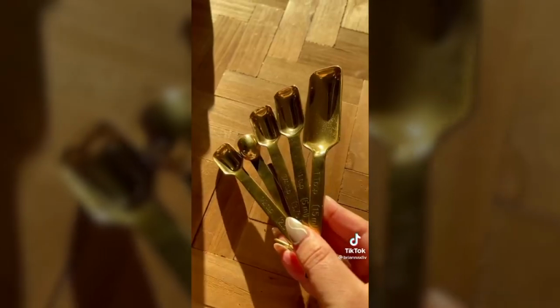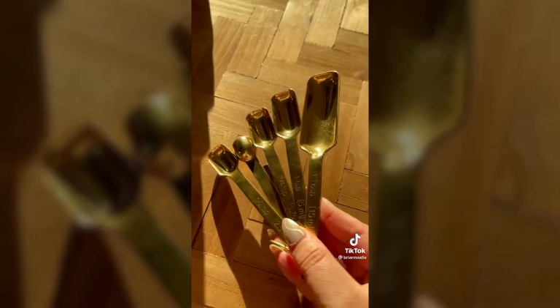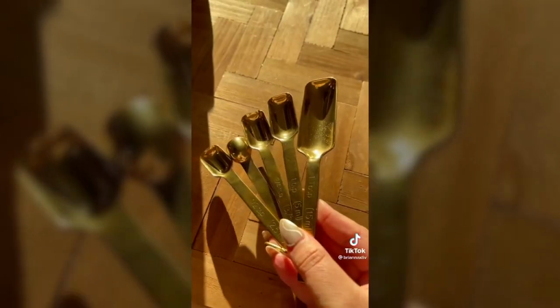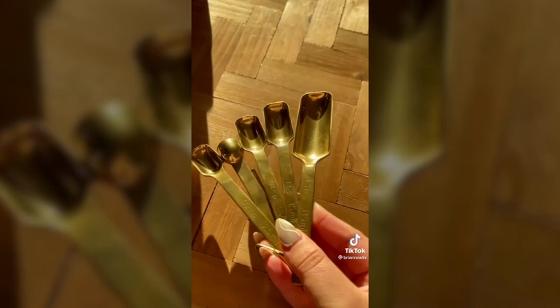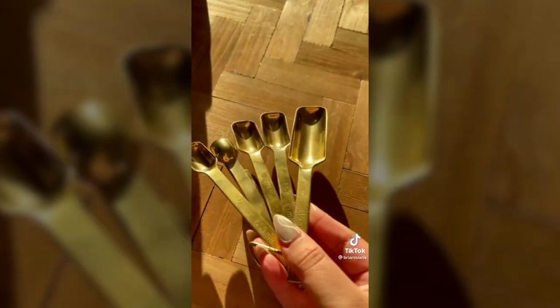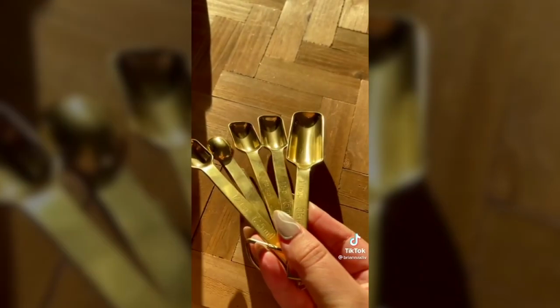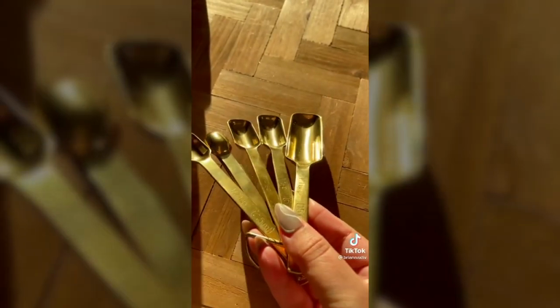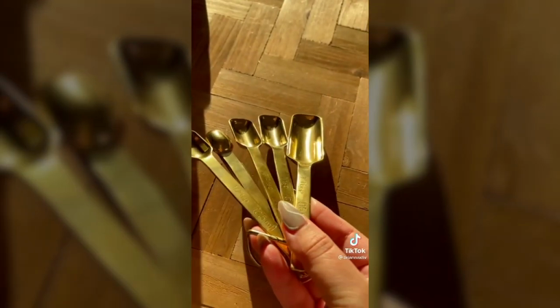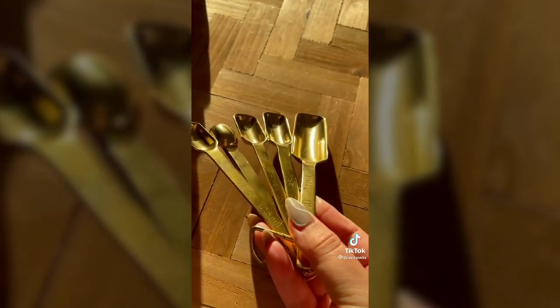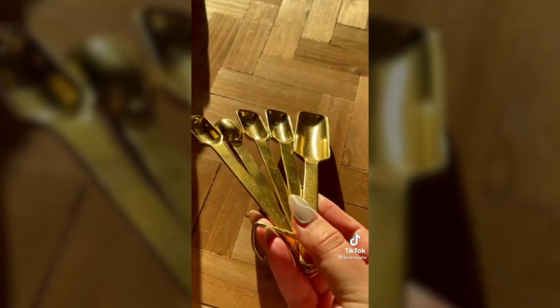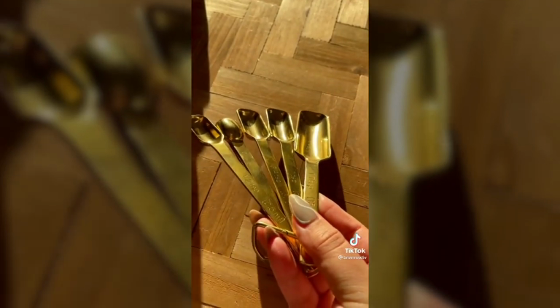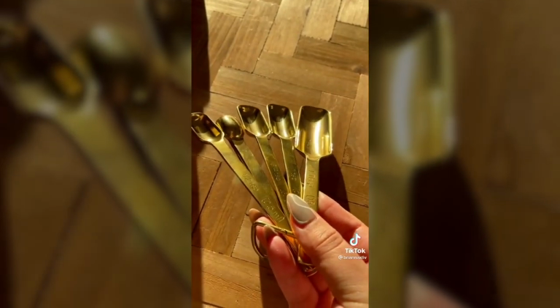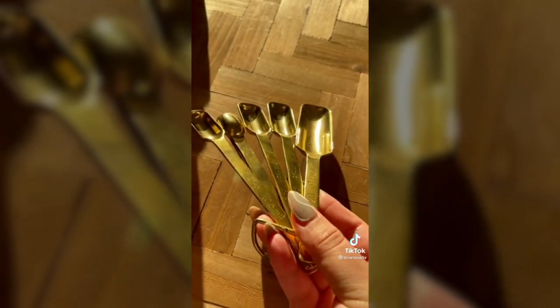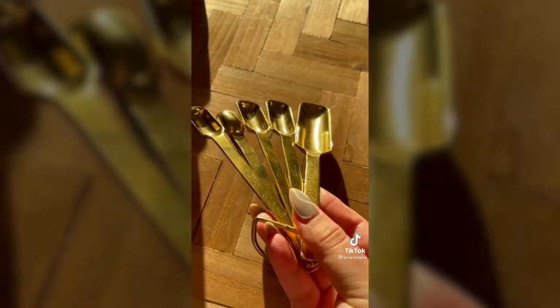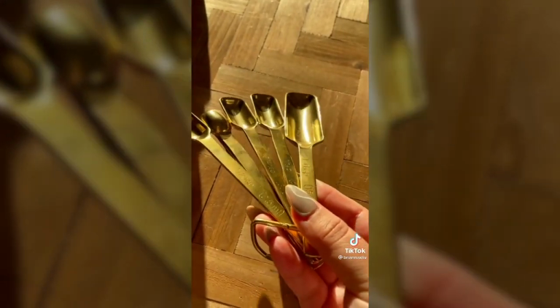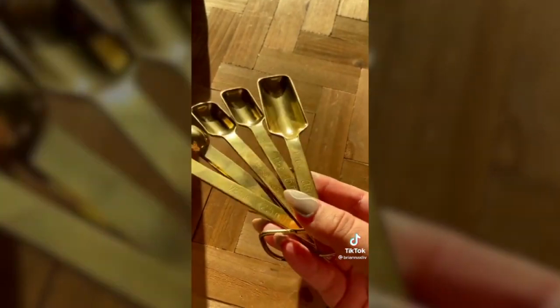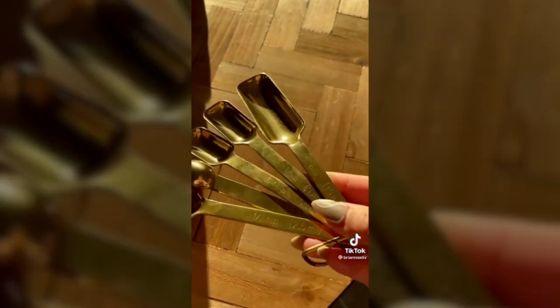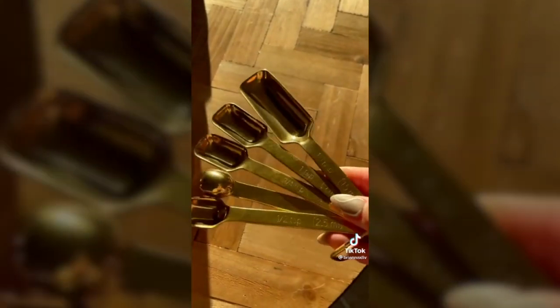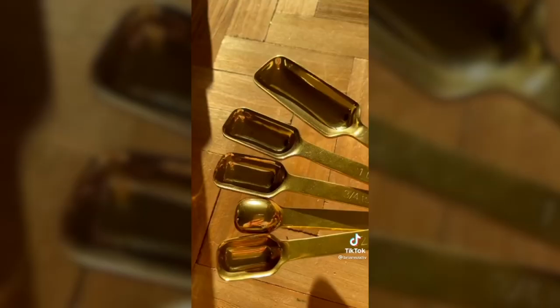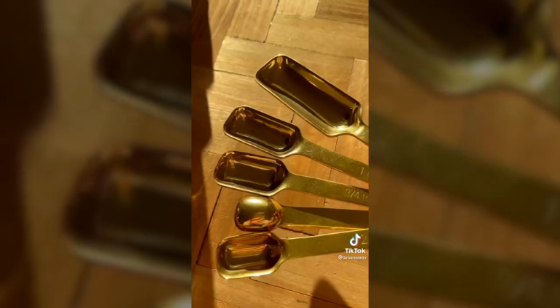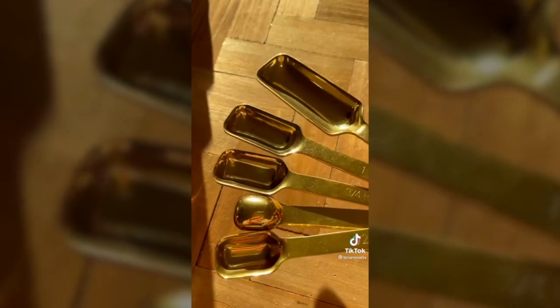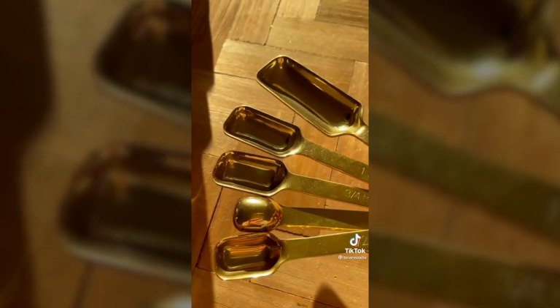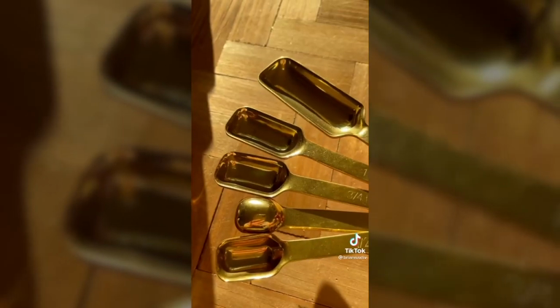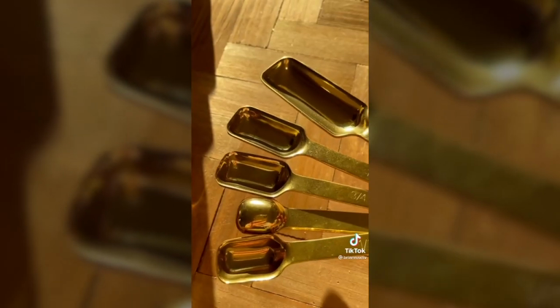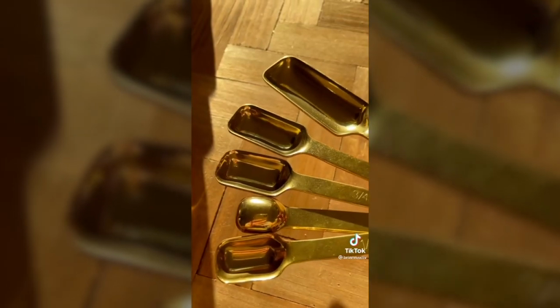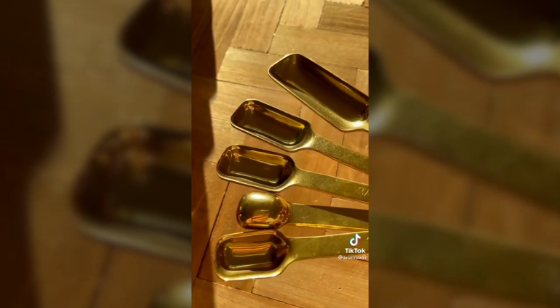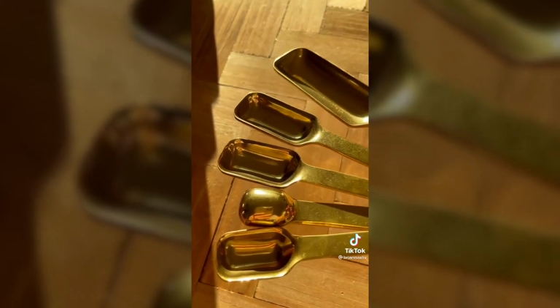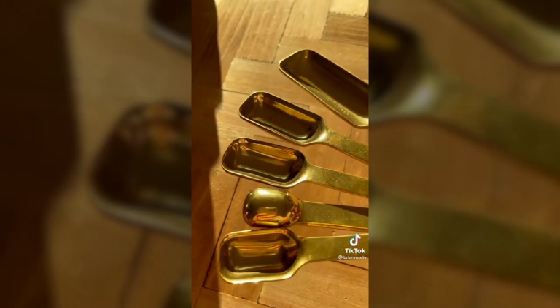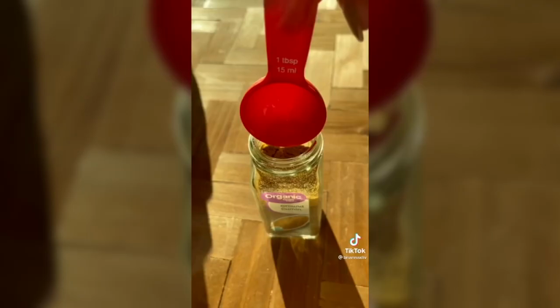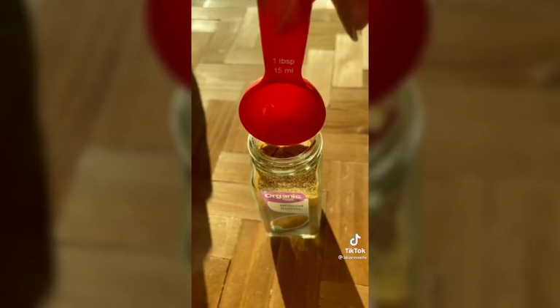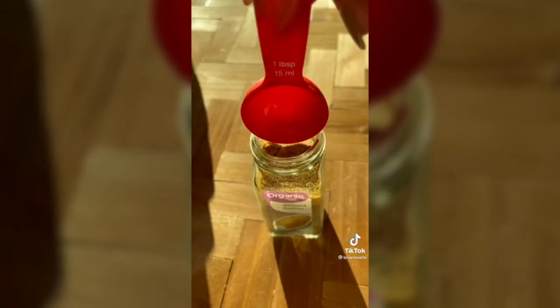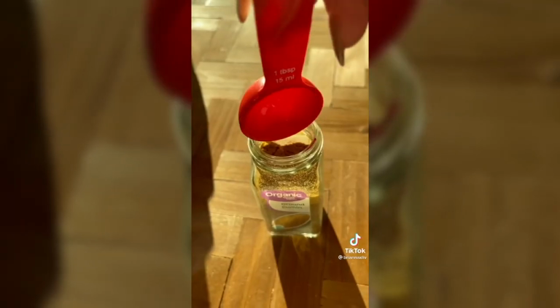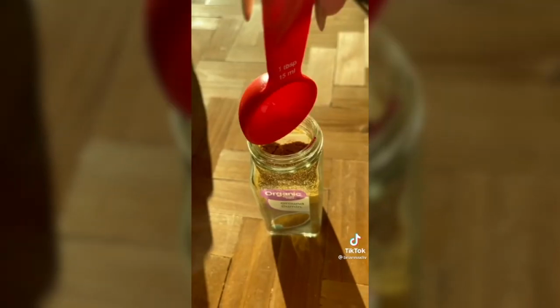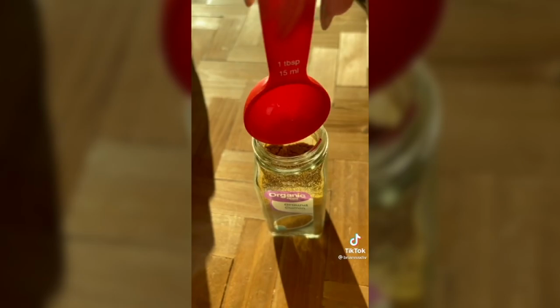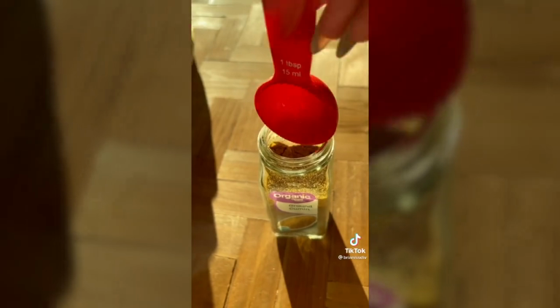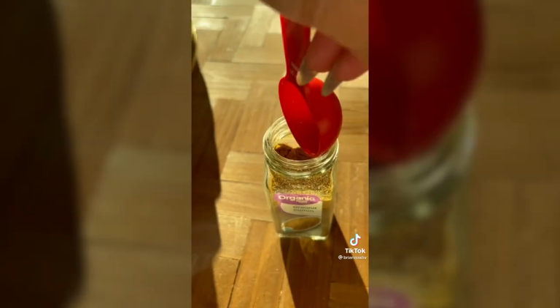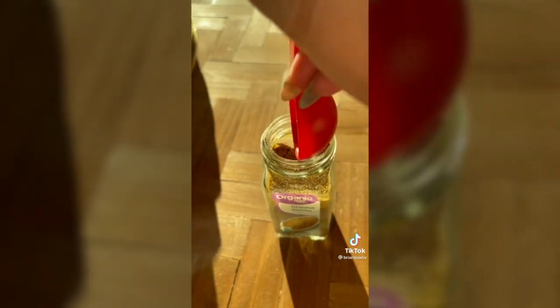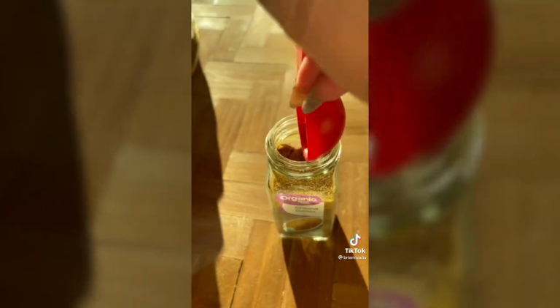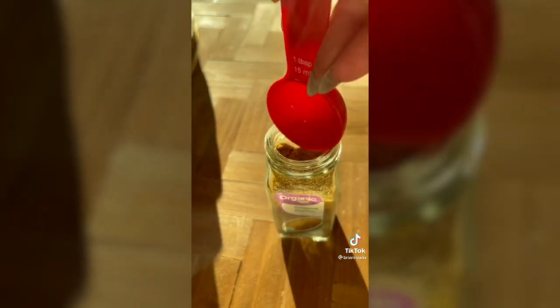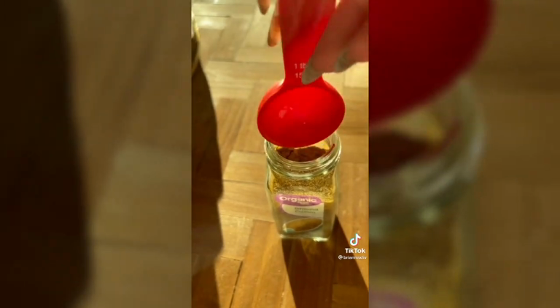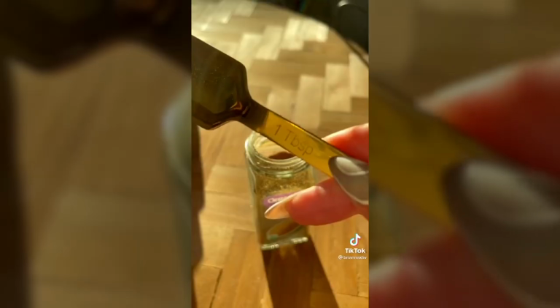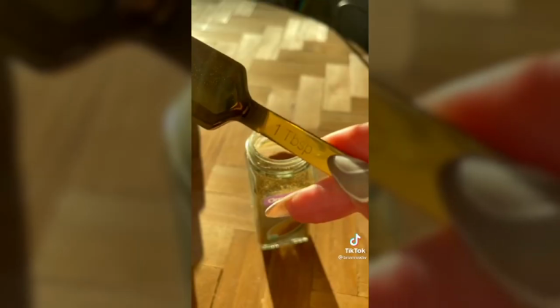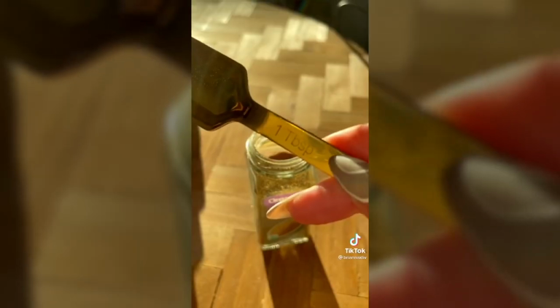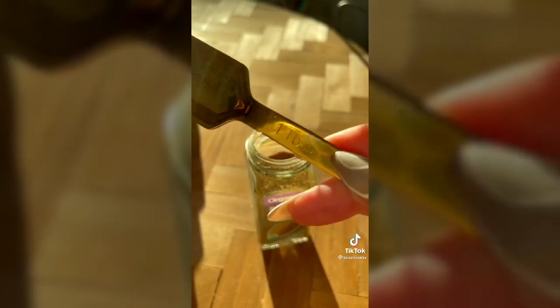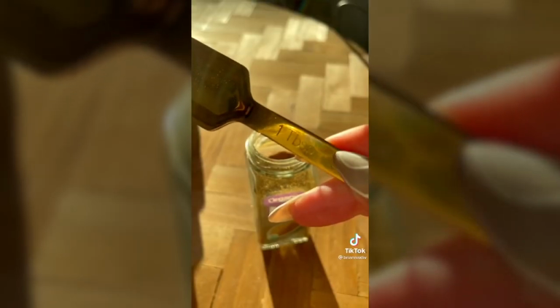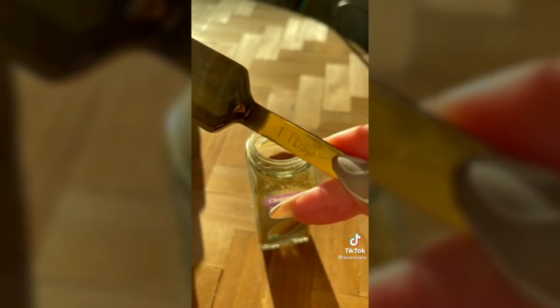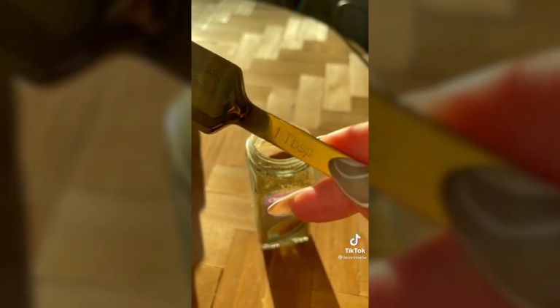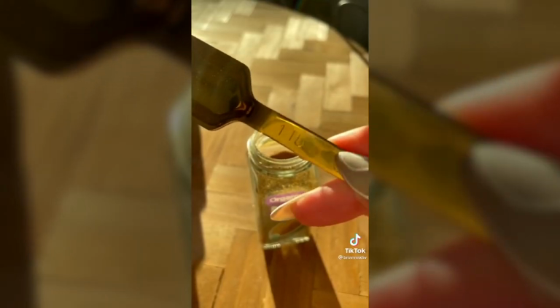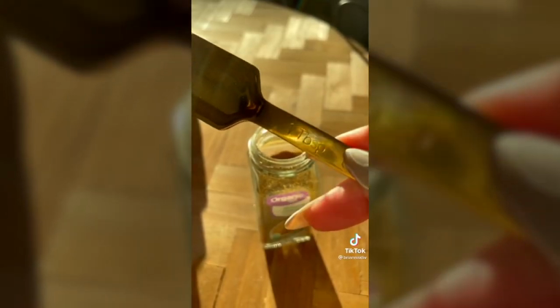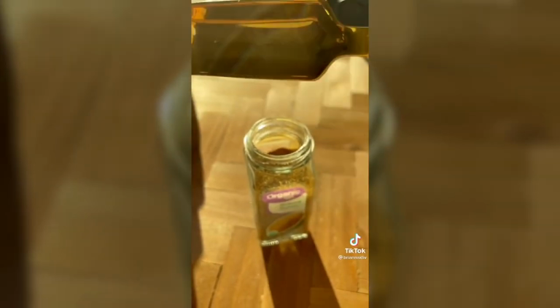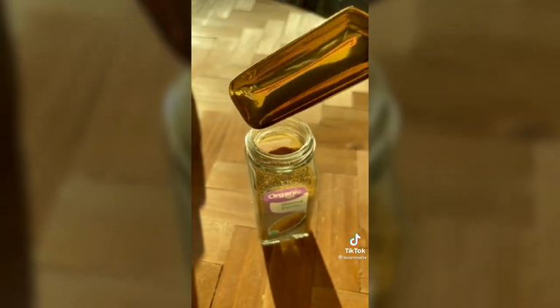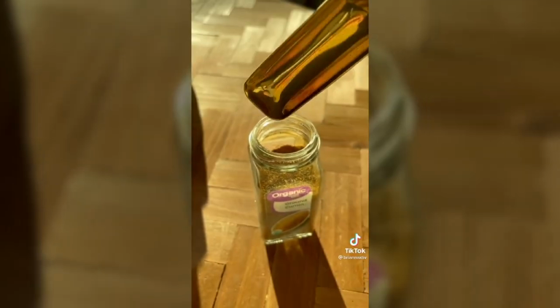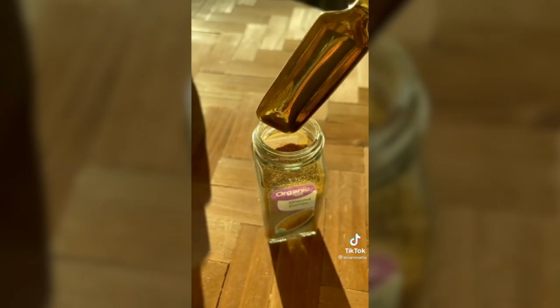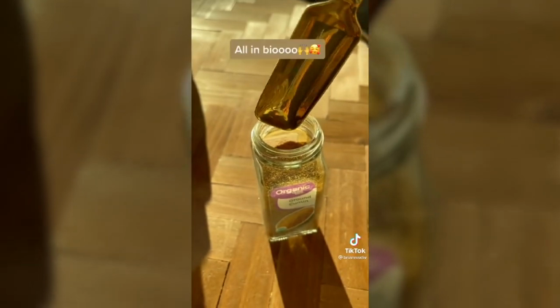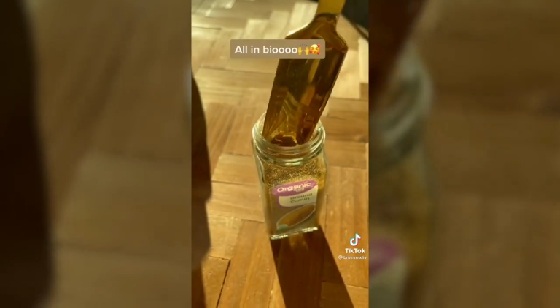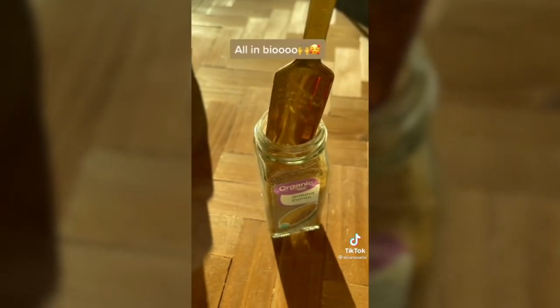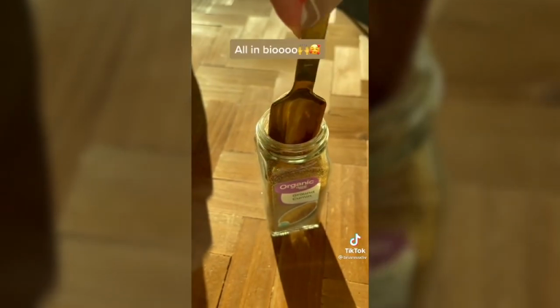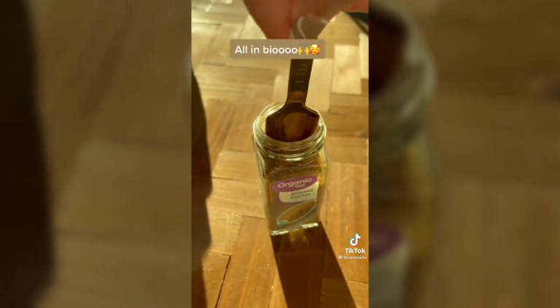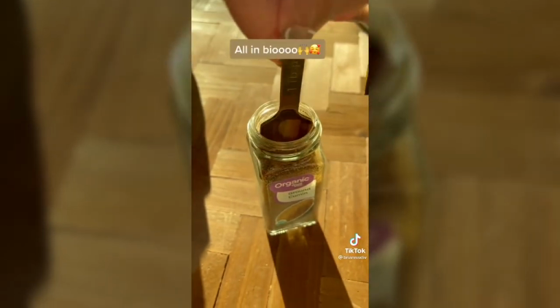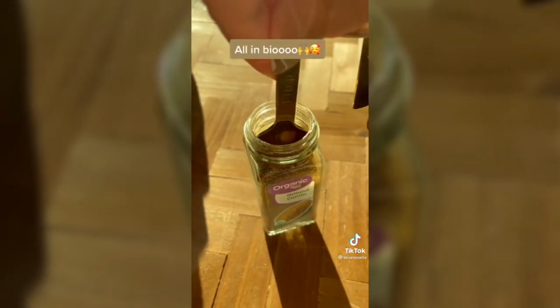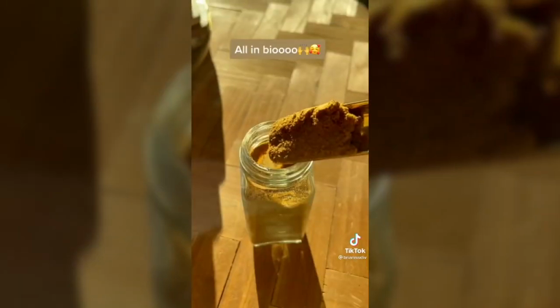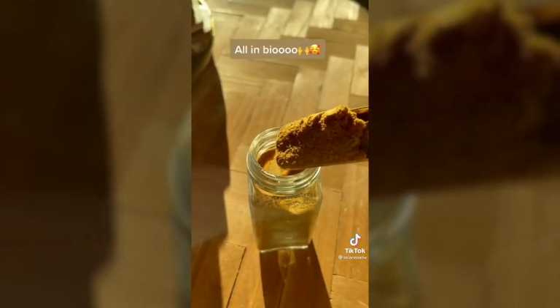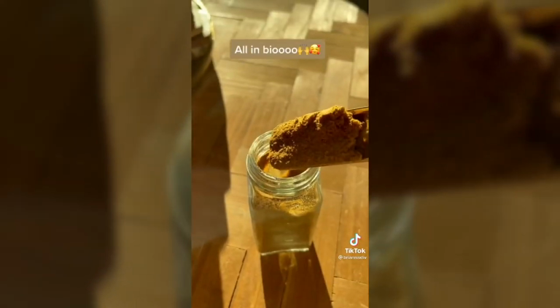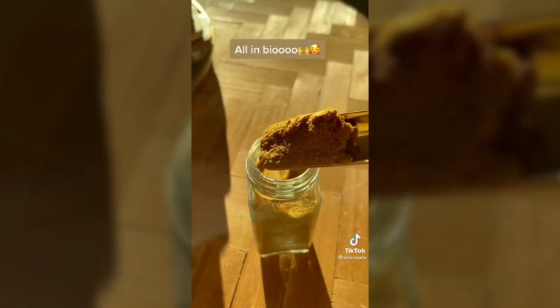These gold measuring spoons are specifically made to fit into your spice bottles. Regular measuring spoons never fit fully into mine, so these are a must-have.